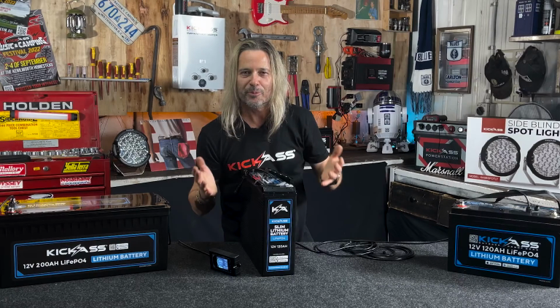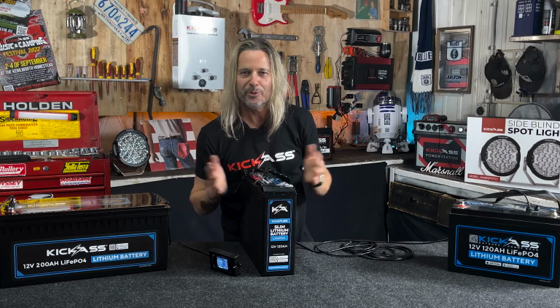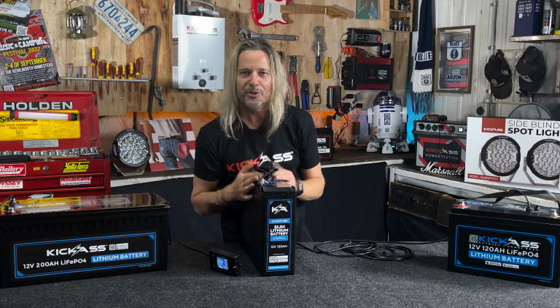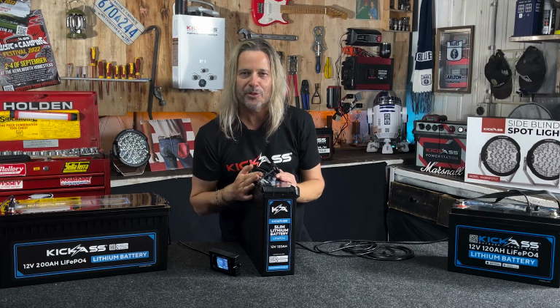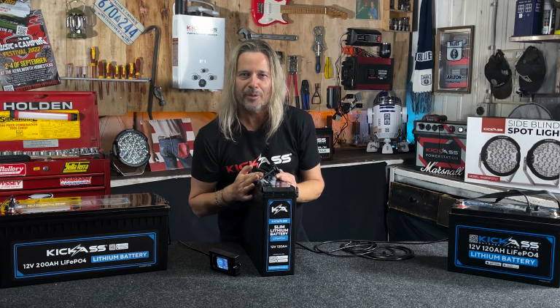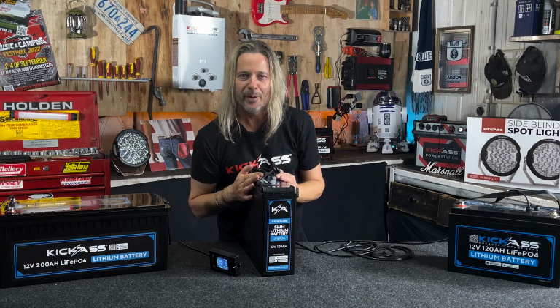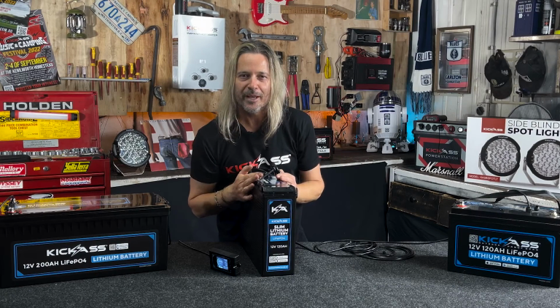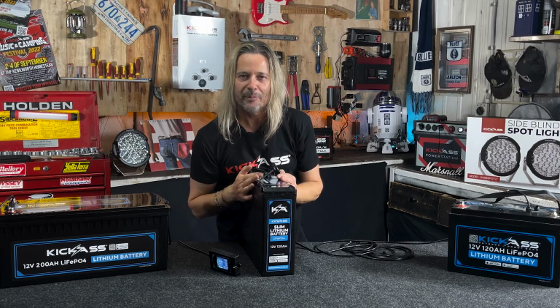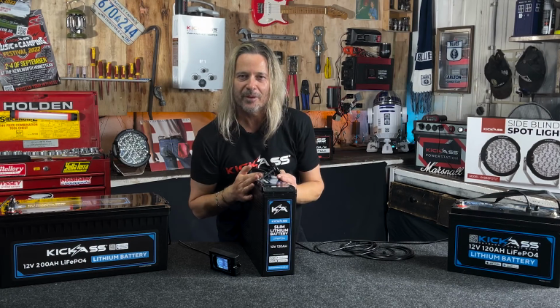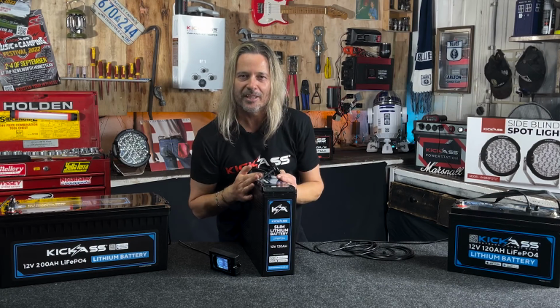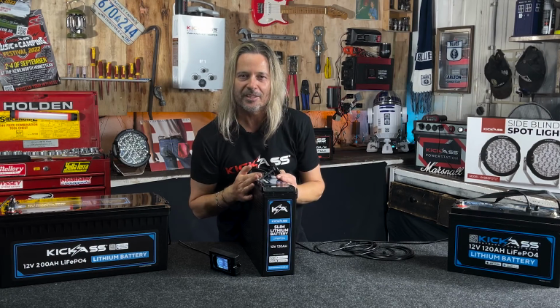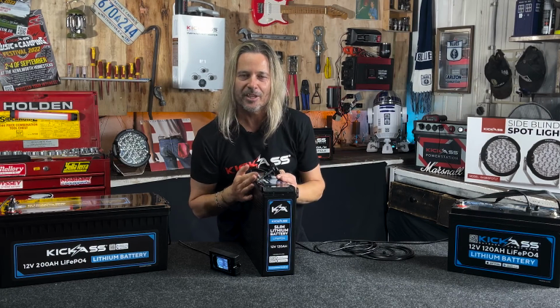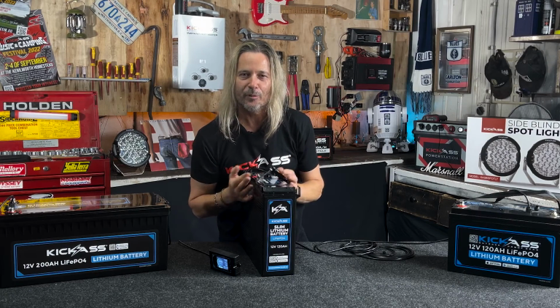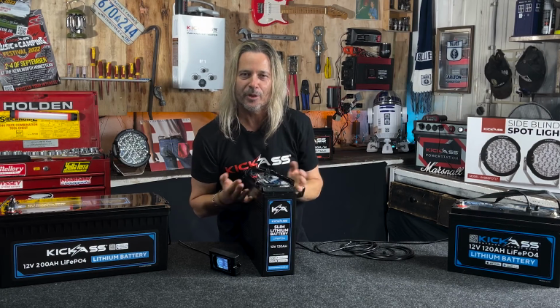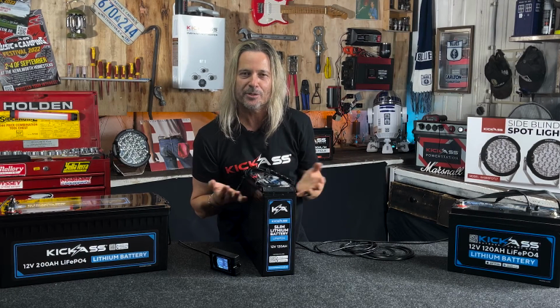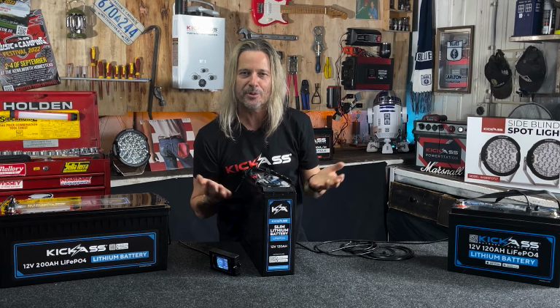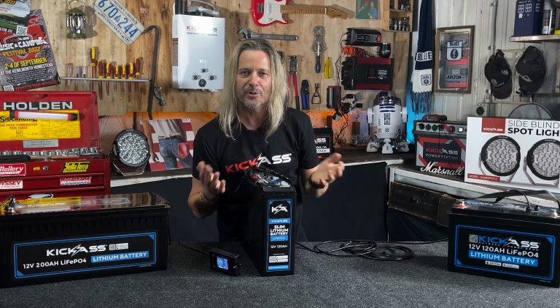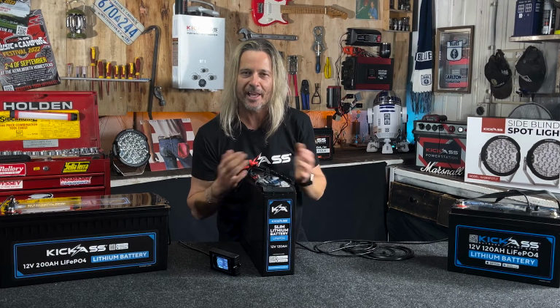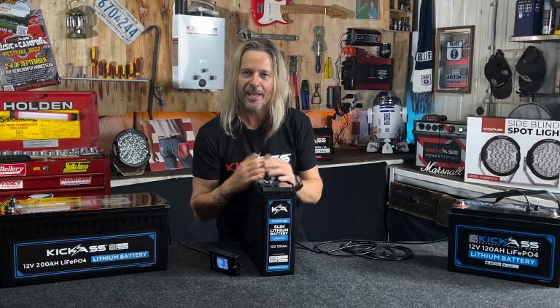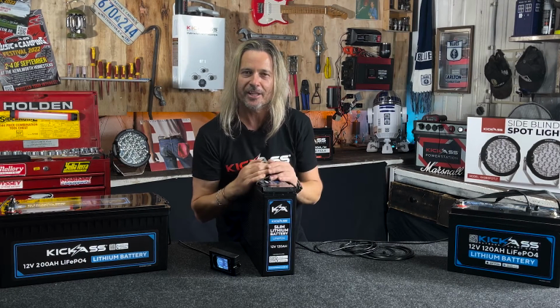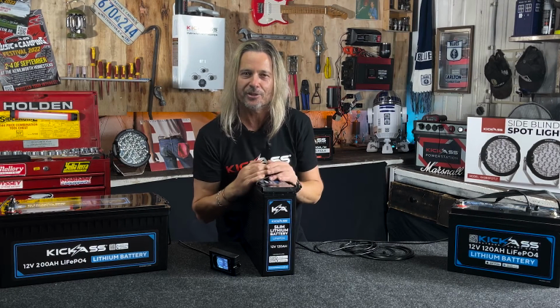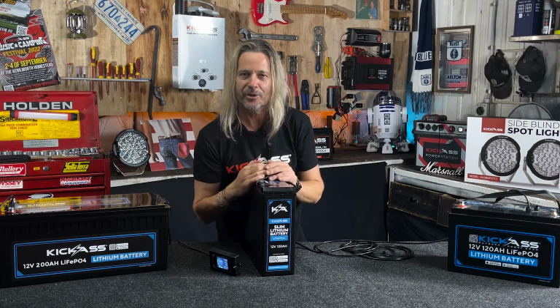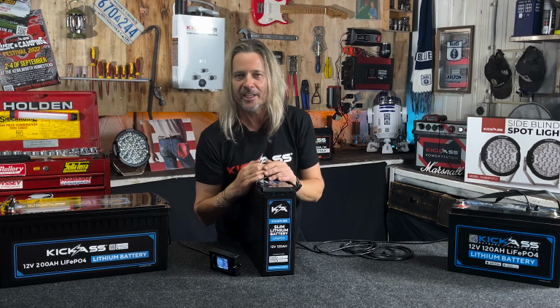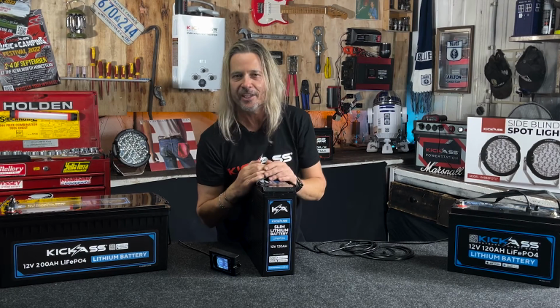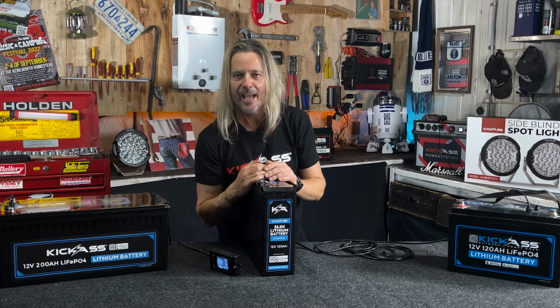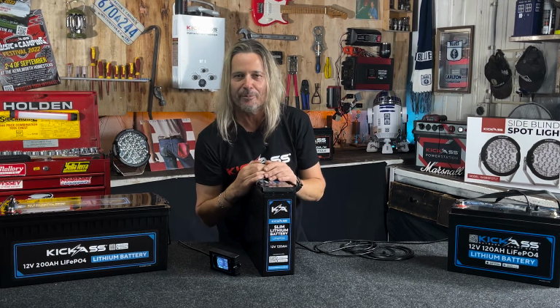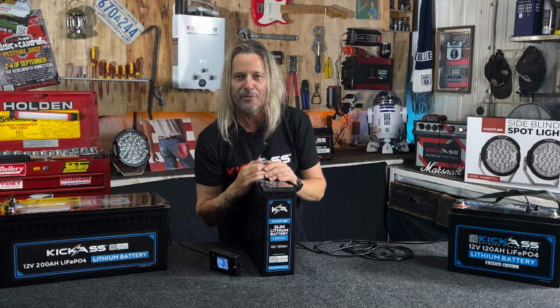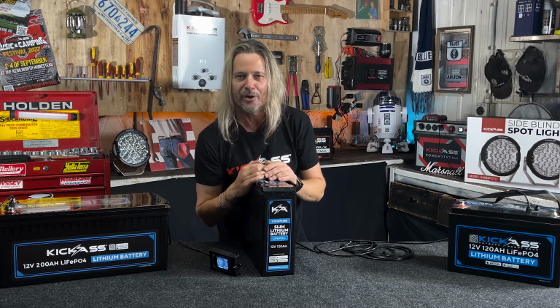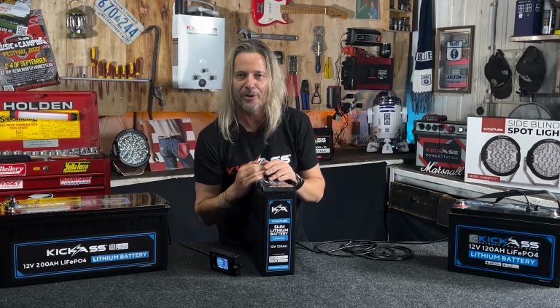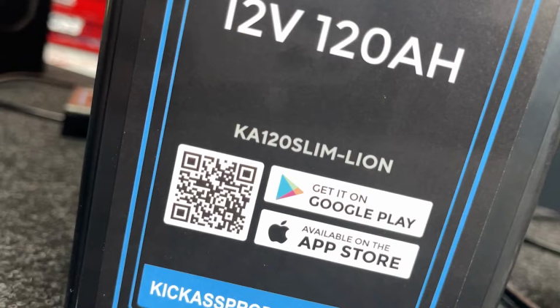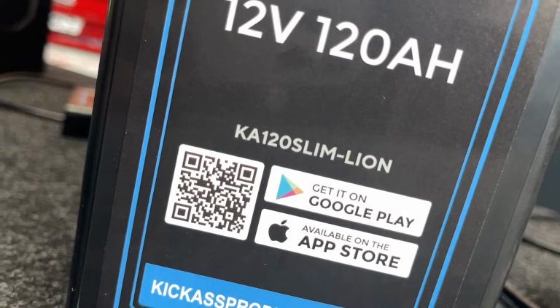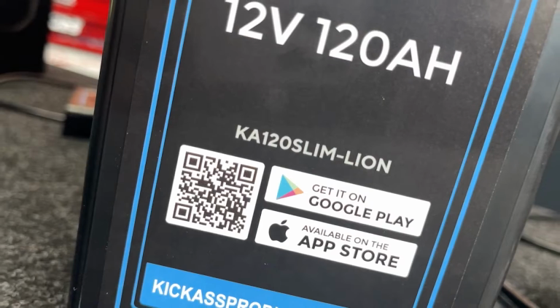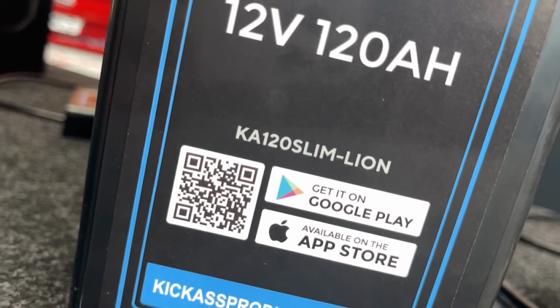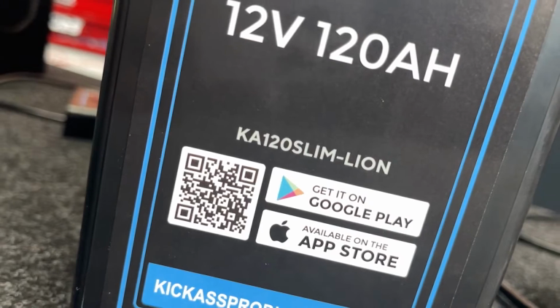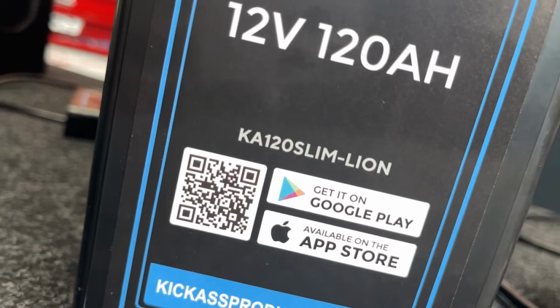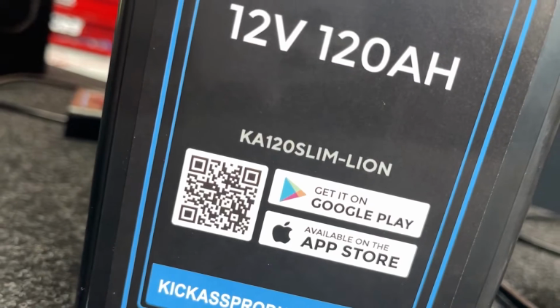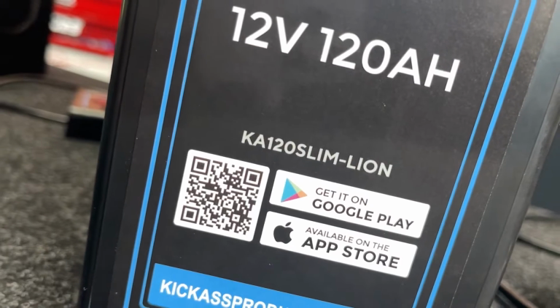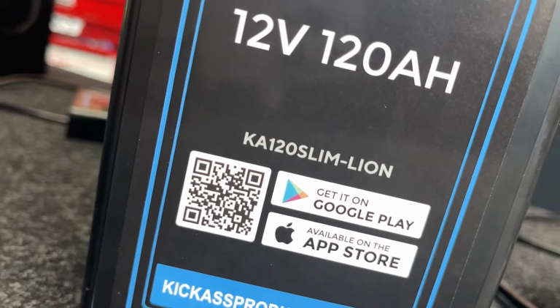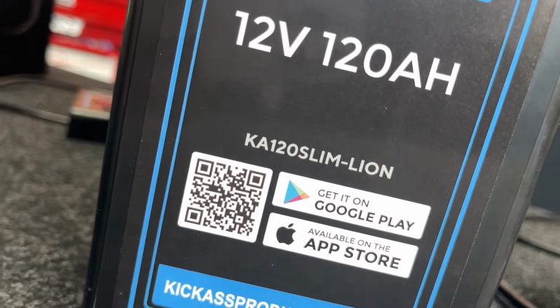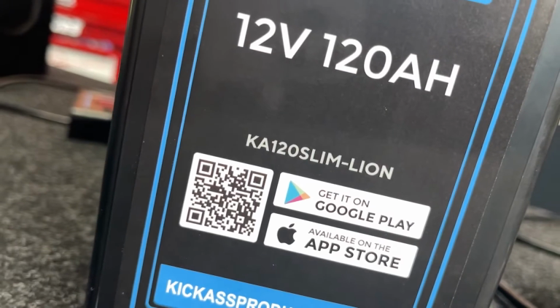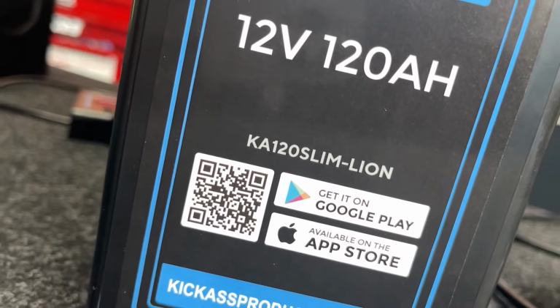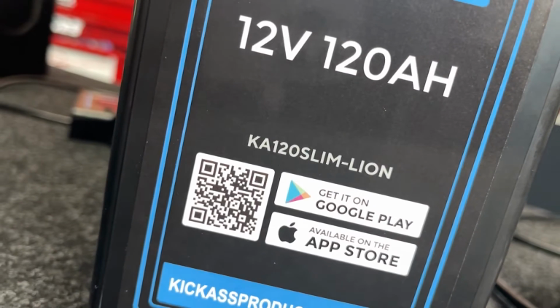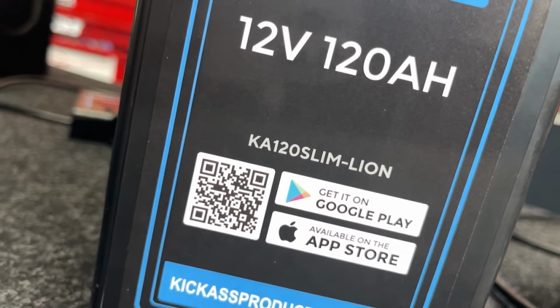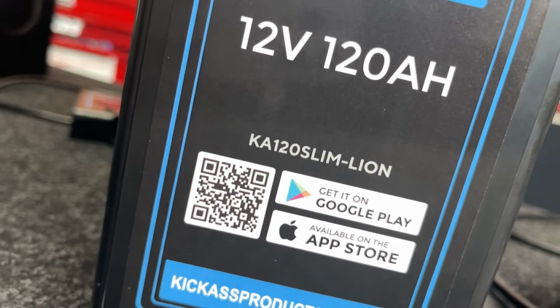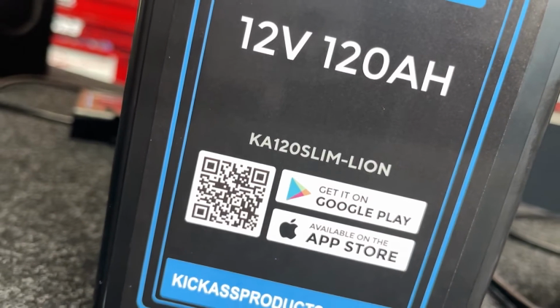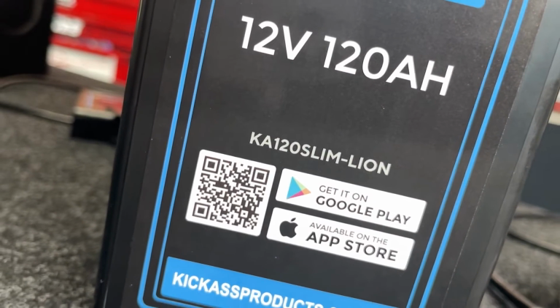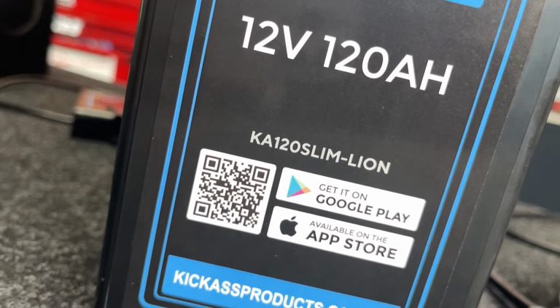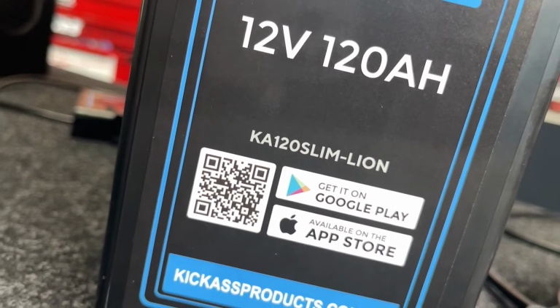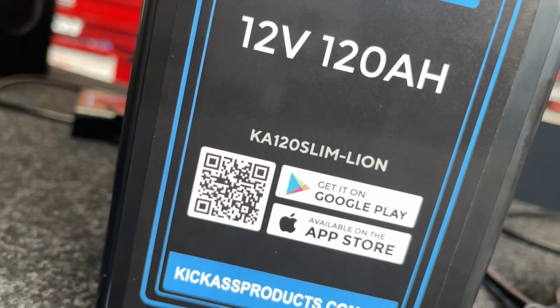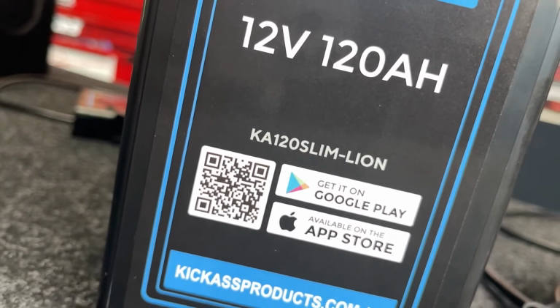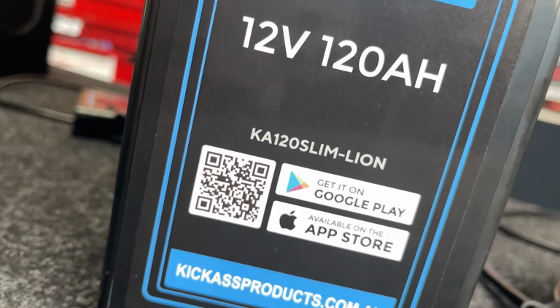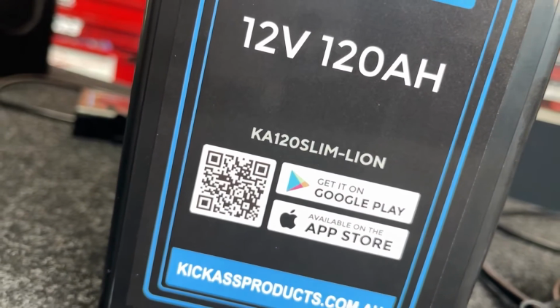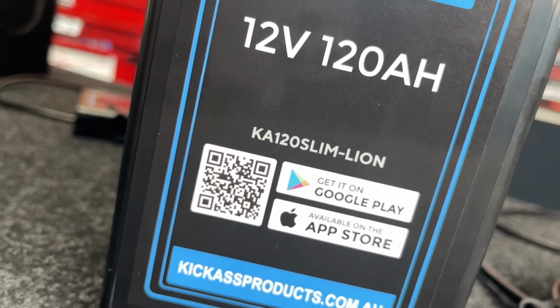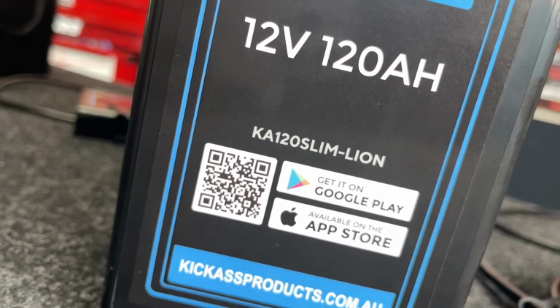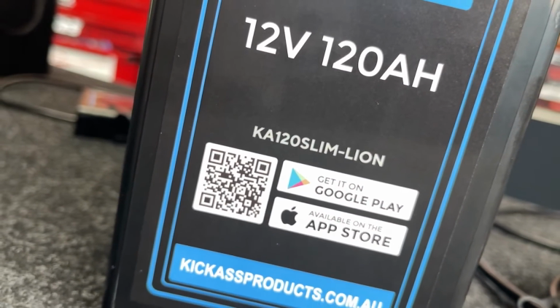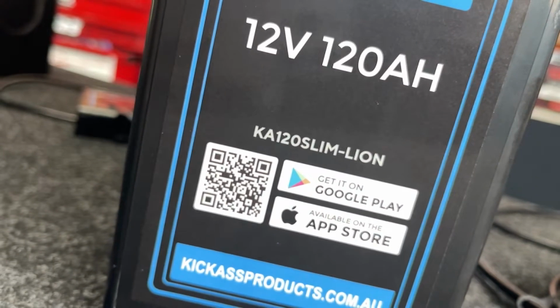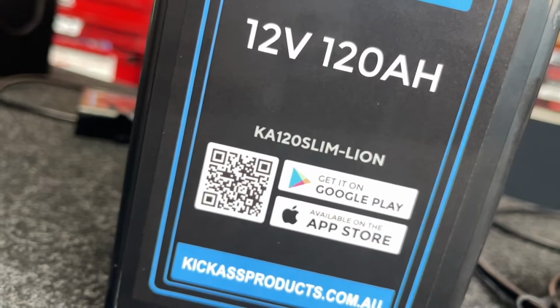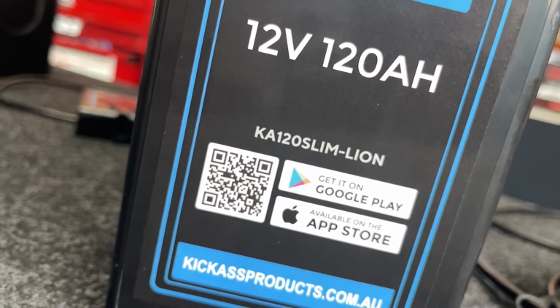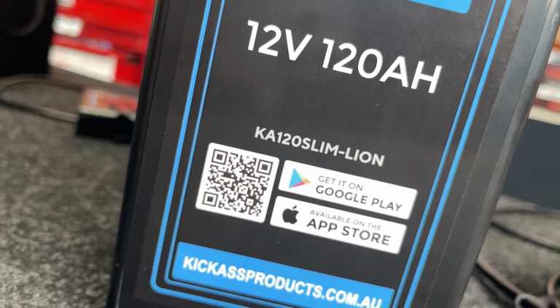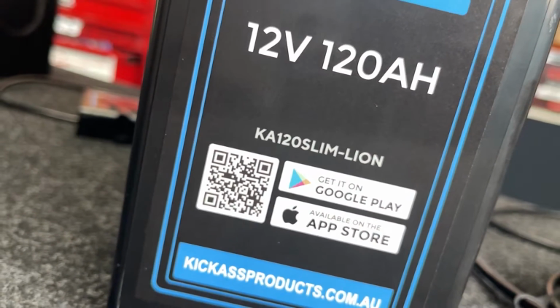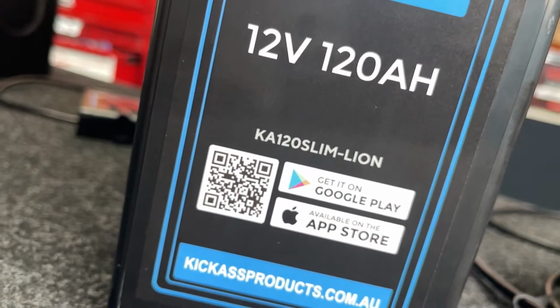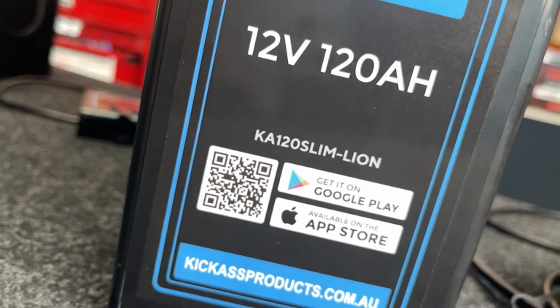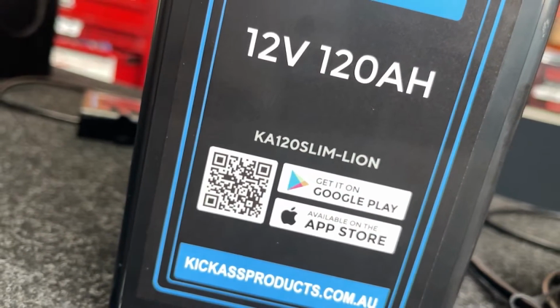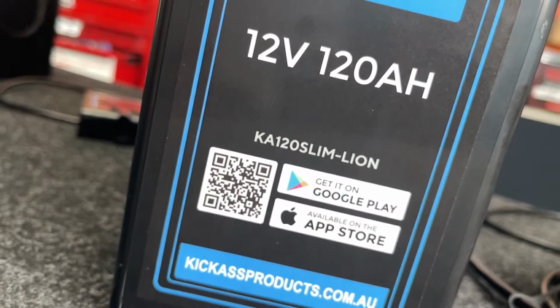Bluetooth compatibility — it works with all your Android and Apple phones. Download the app and you'll get all the information come up on your phone. It doesn't get much easier than that.